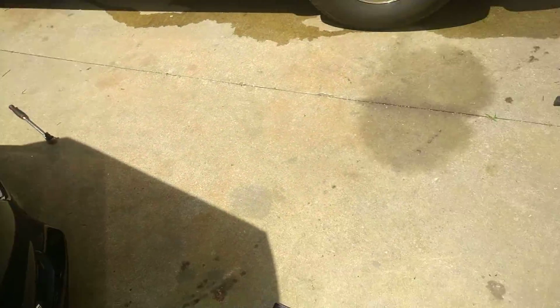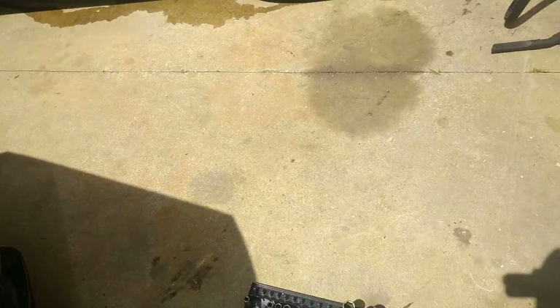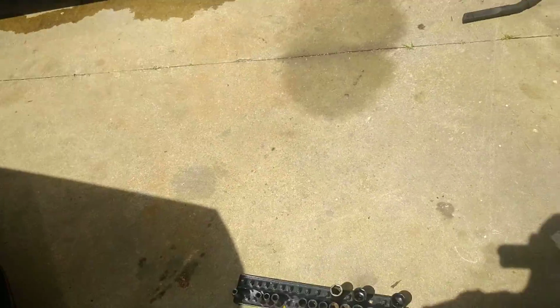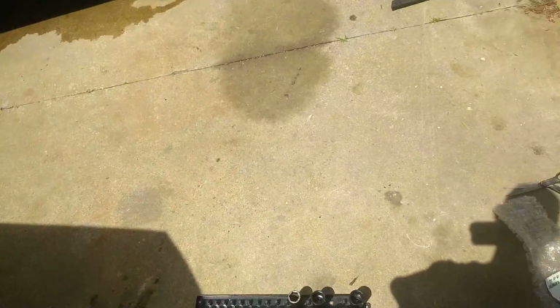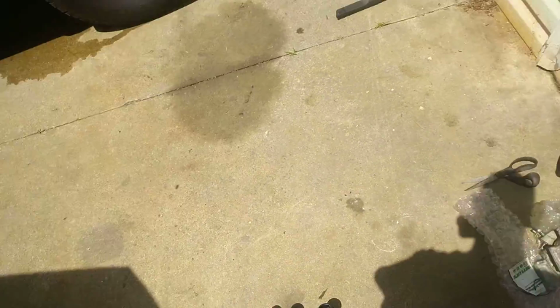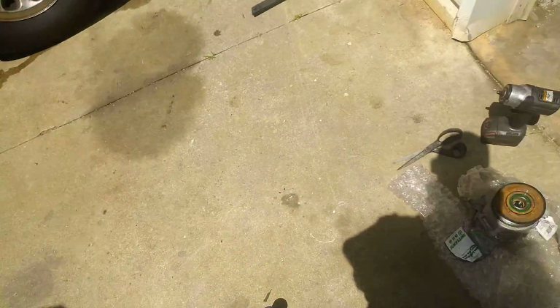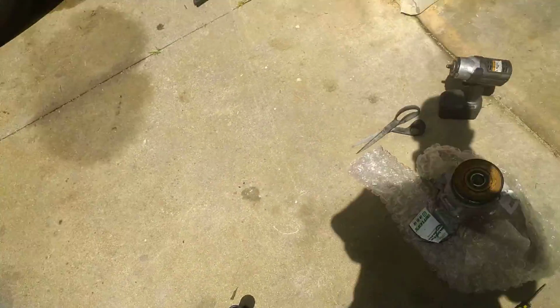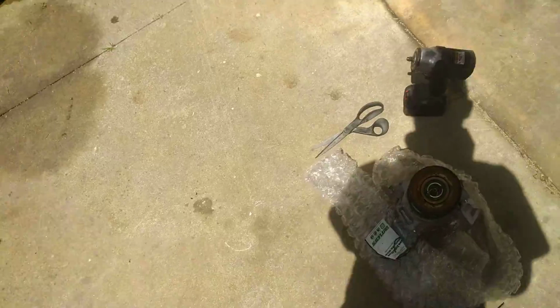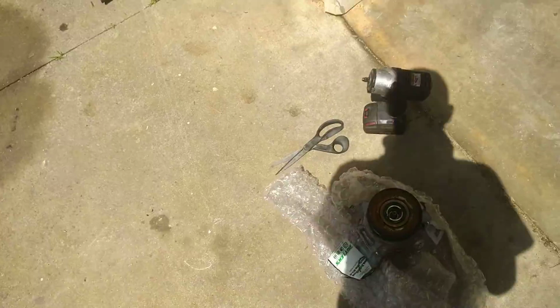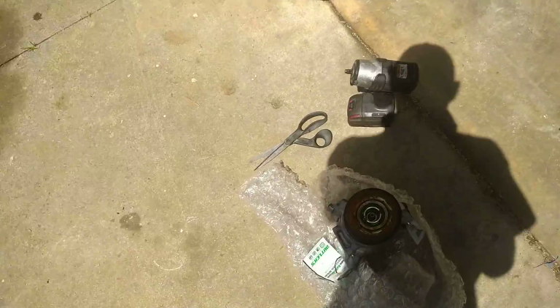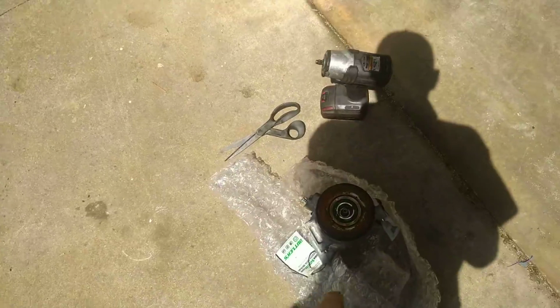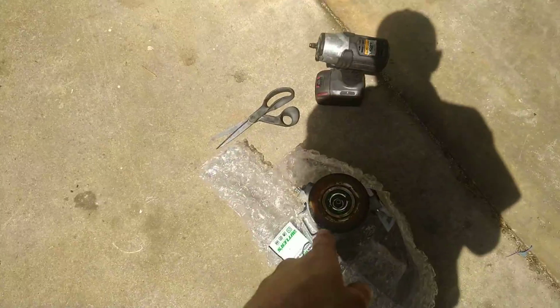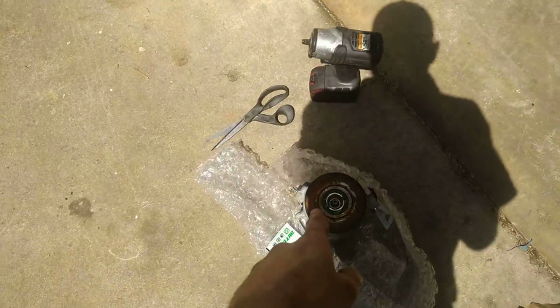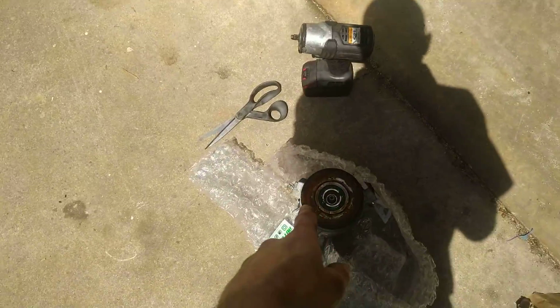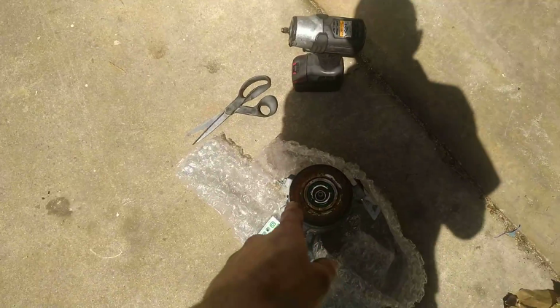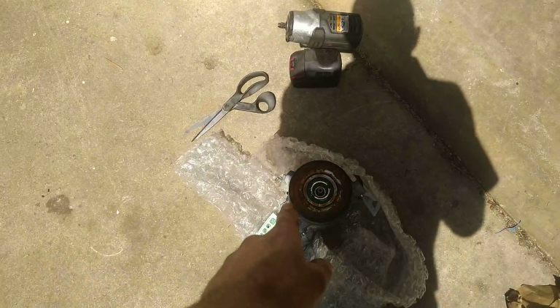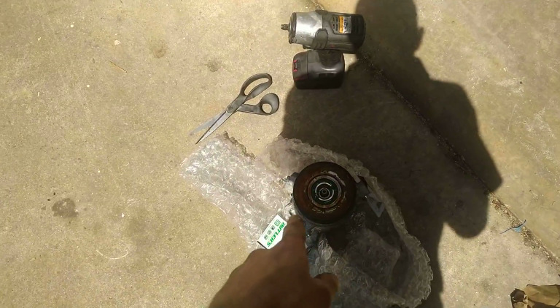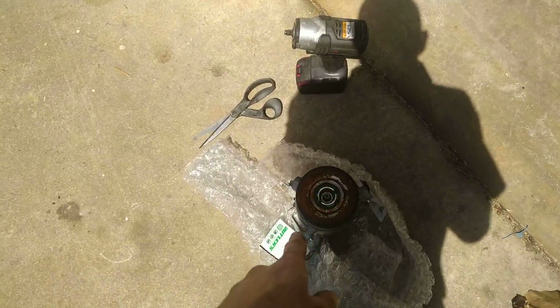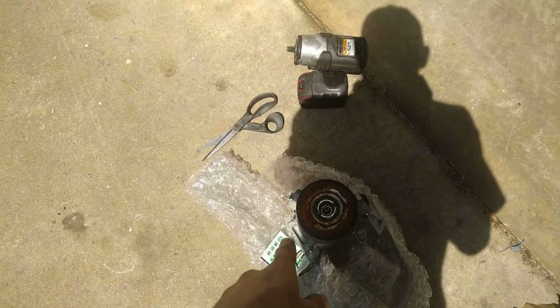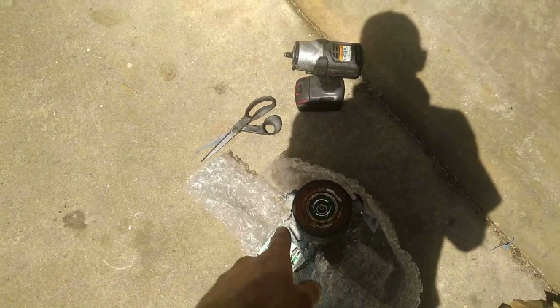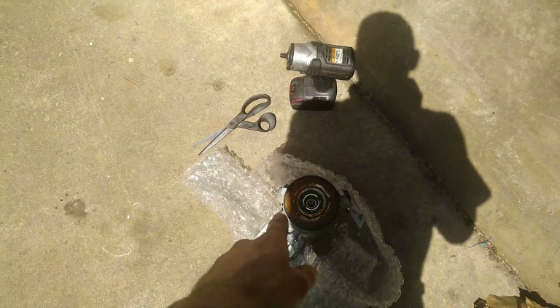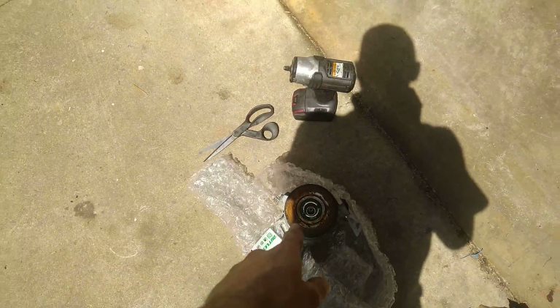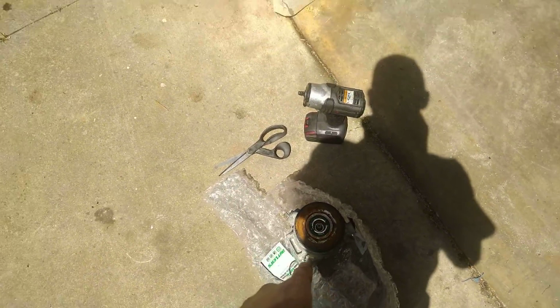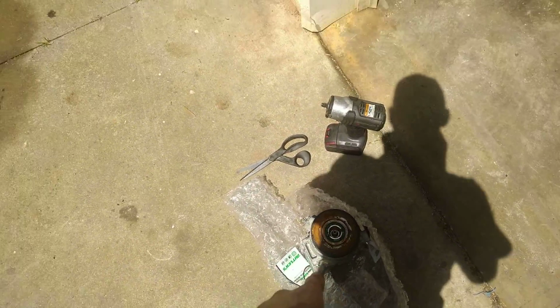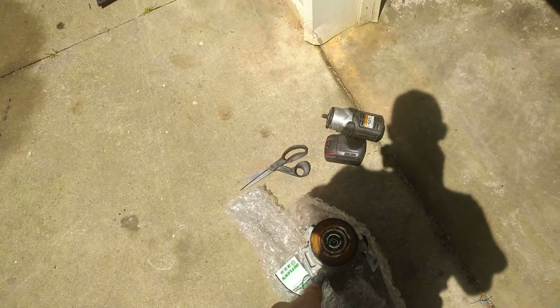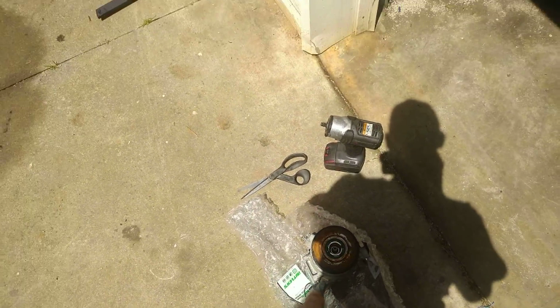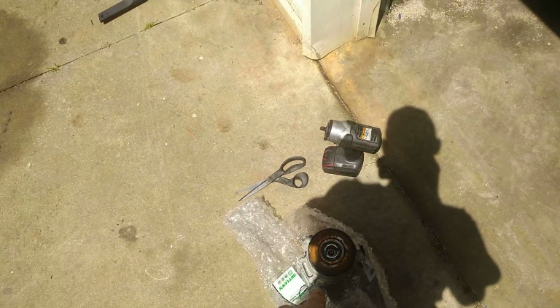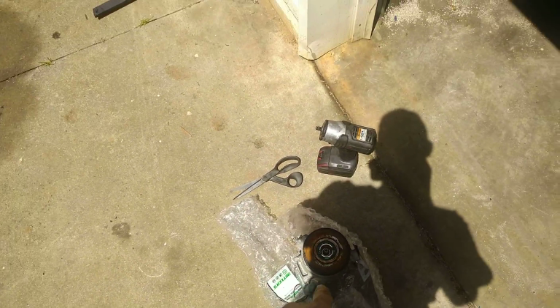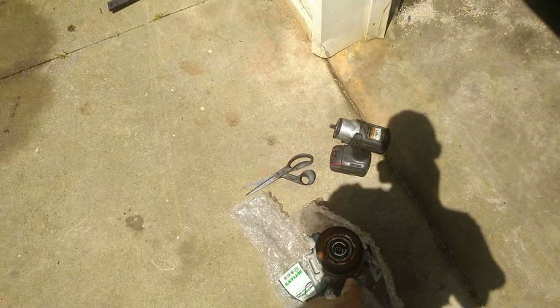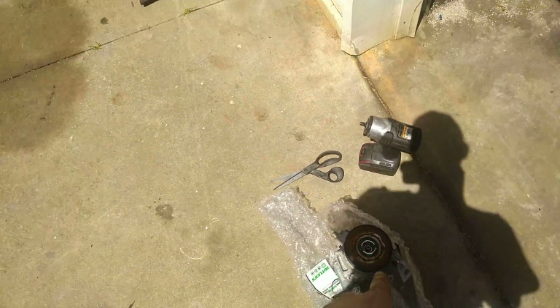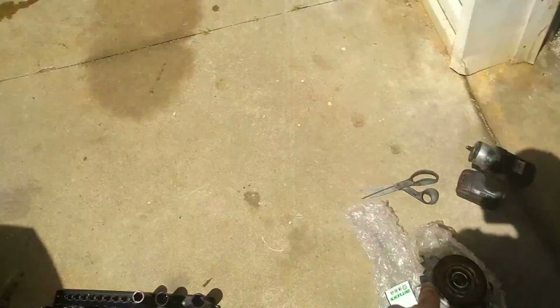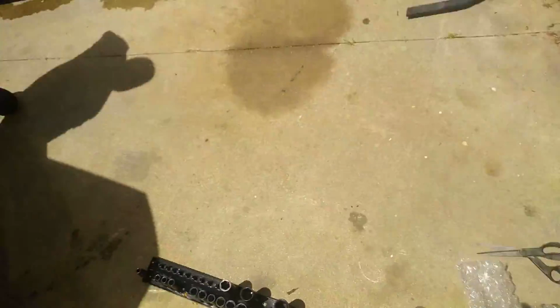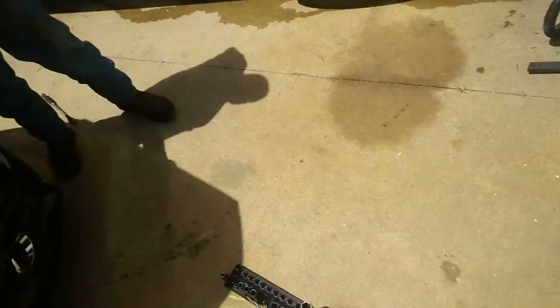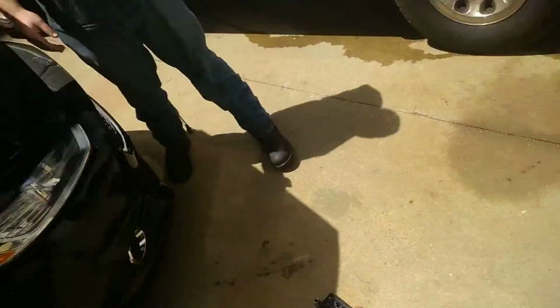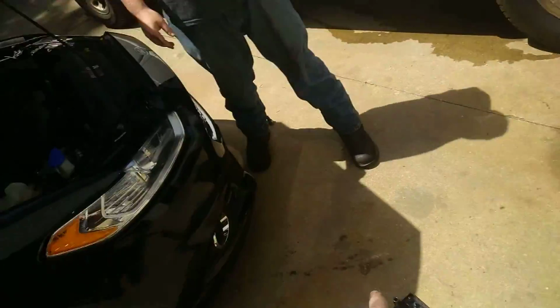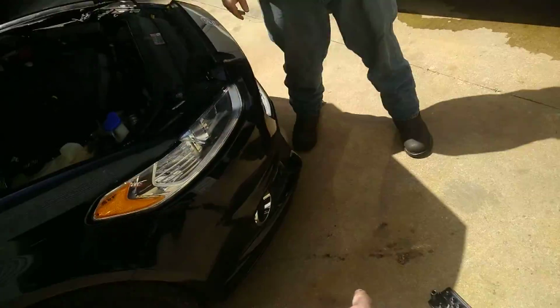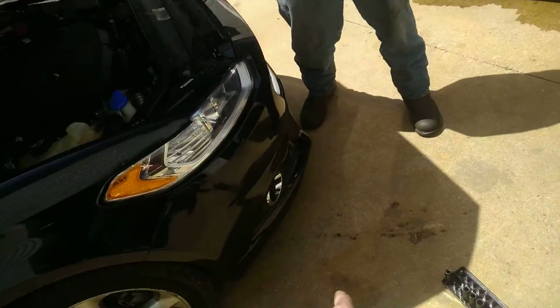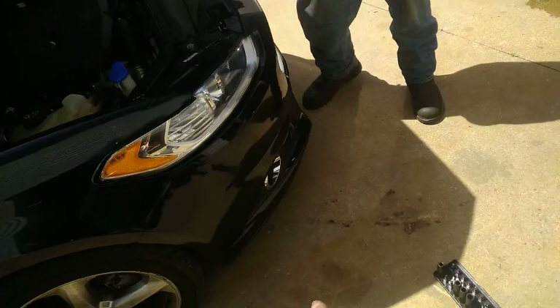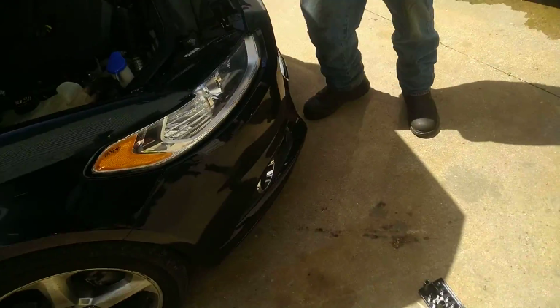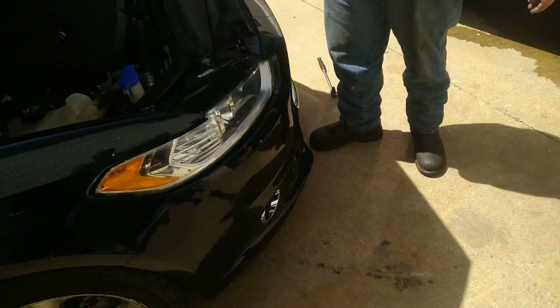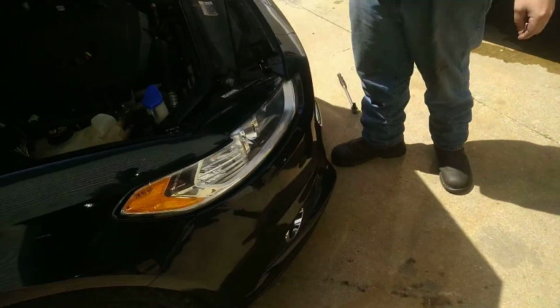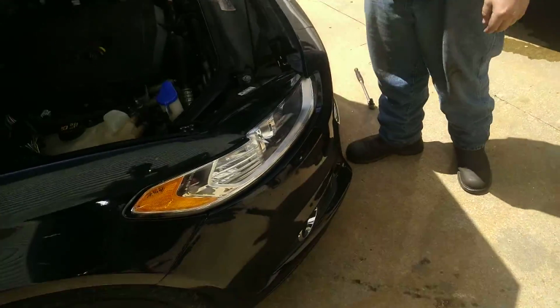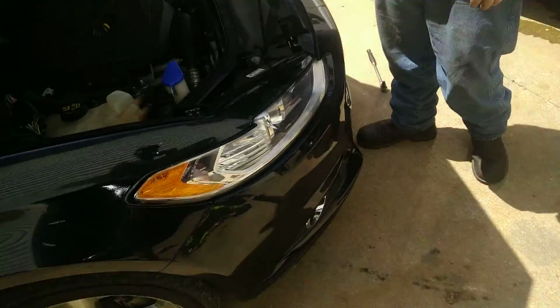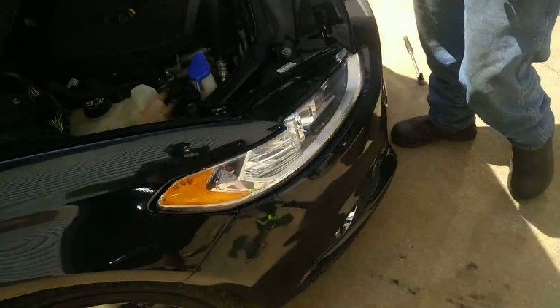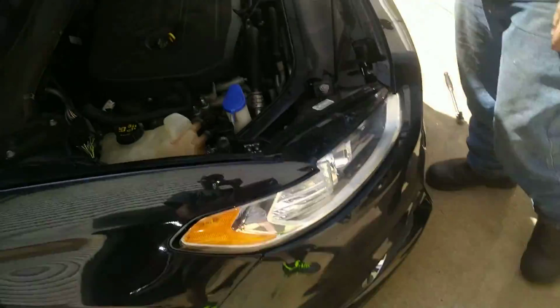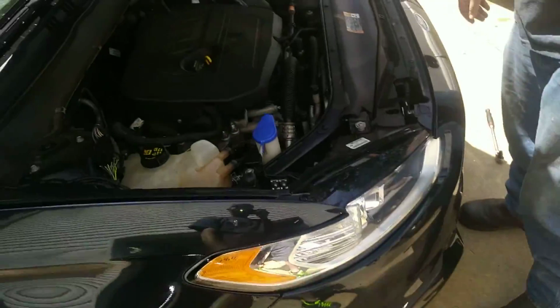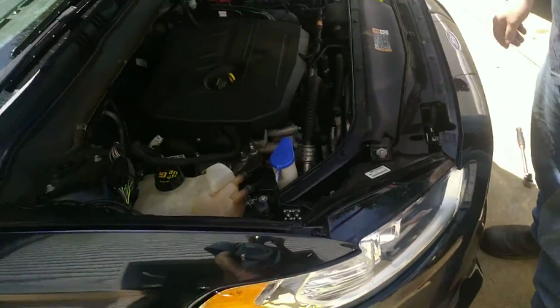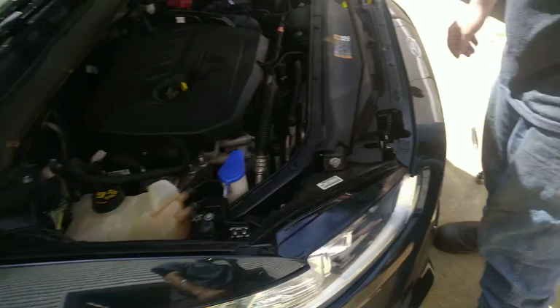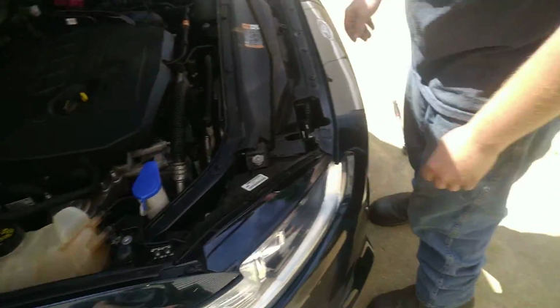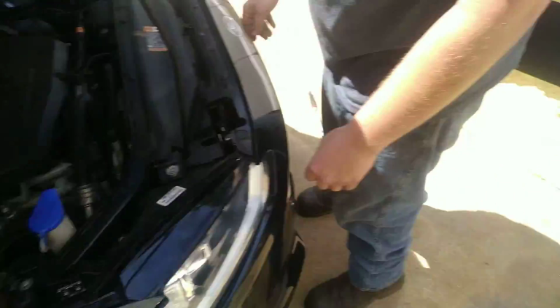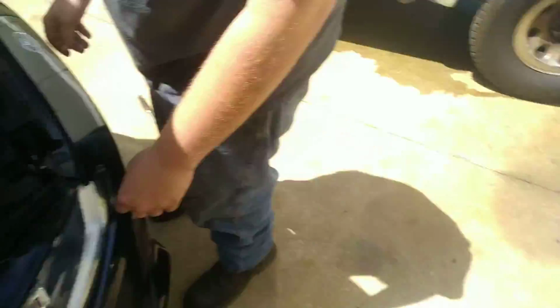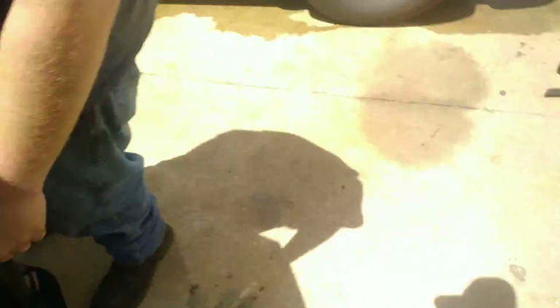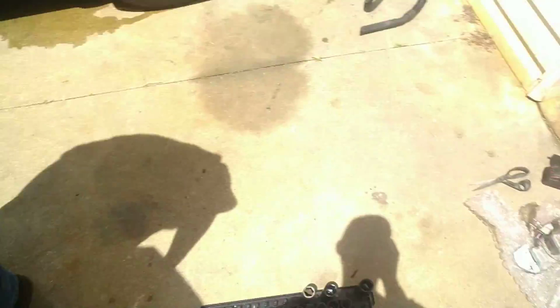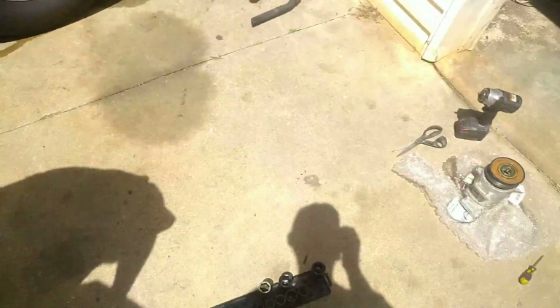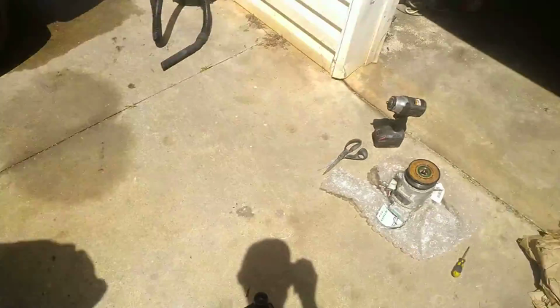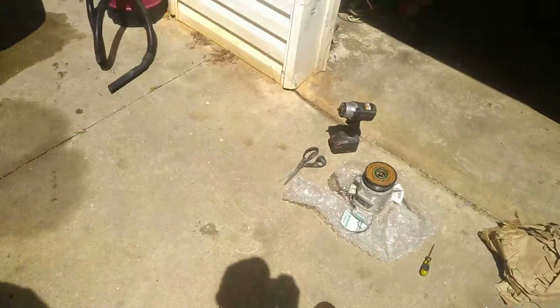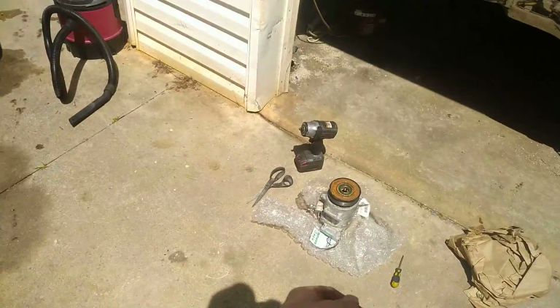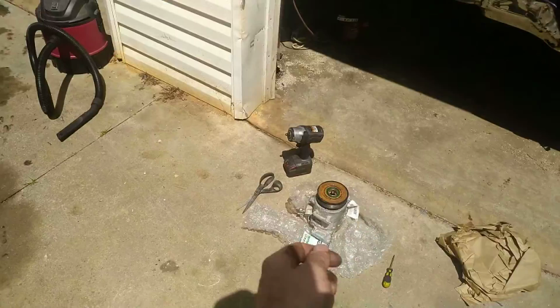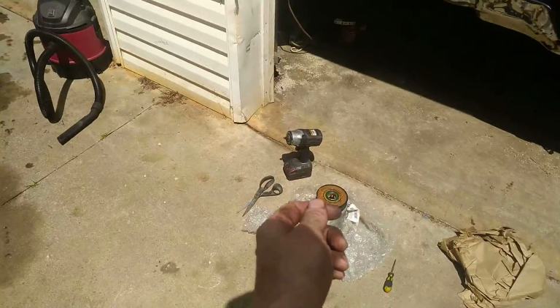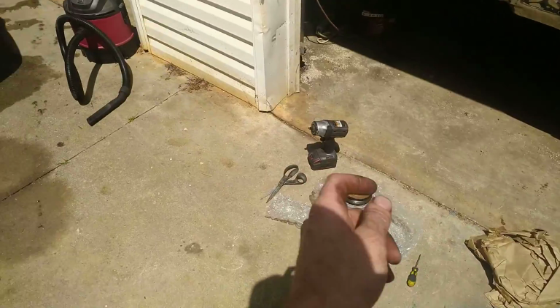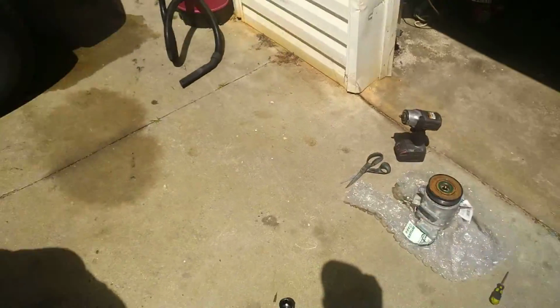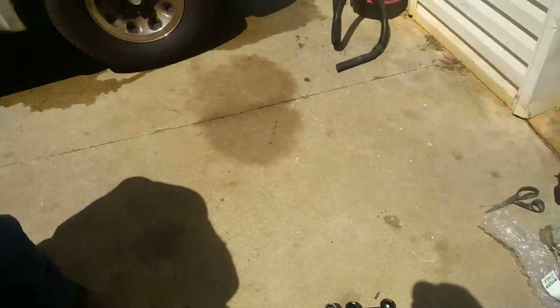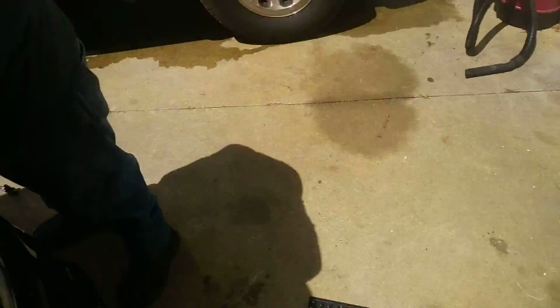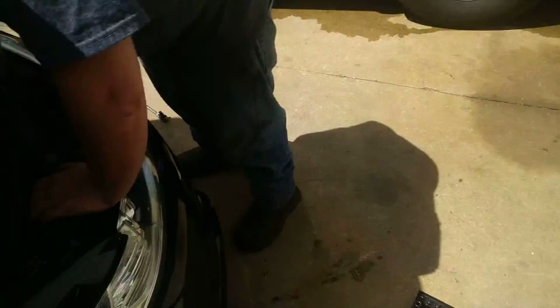Literally held on with a 10 mil bolt. And with a pry — had to pry it off with a screwdriver.